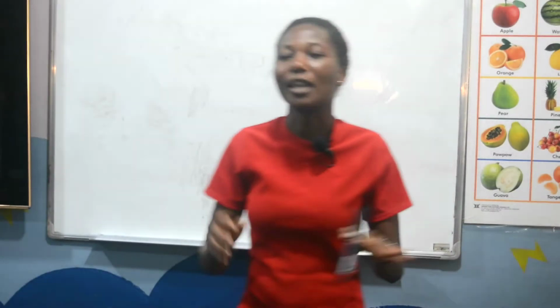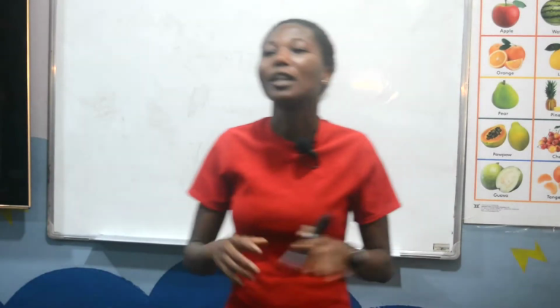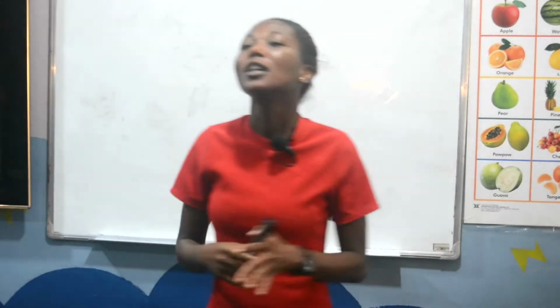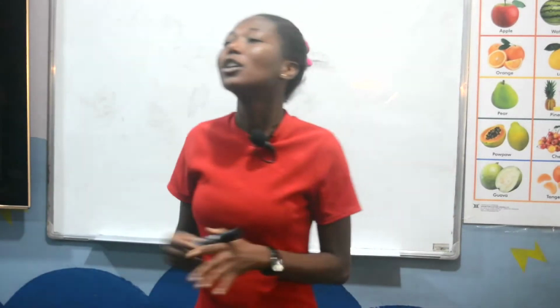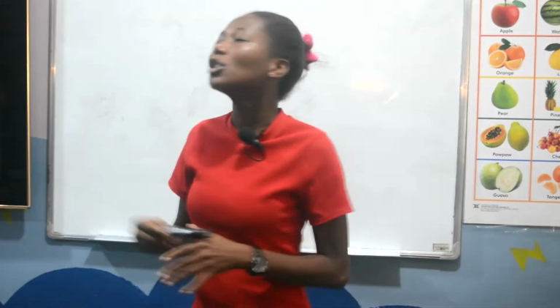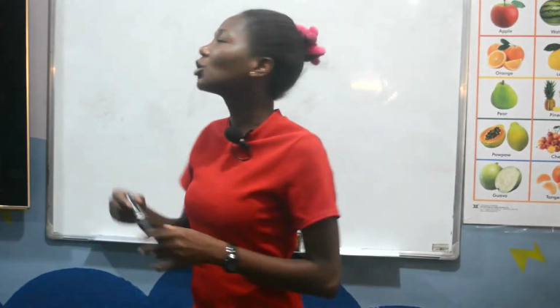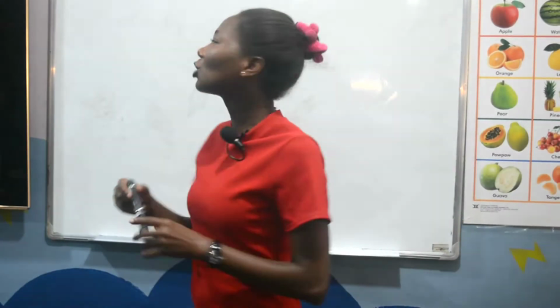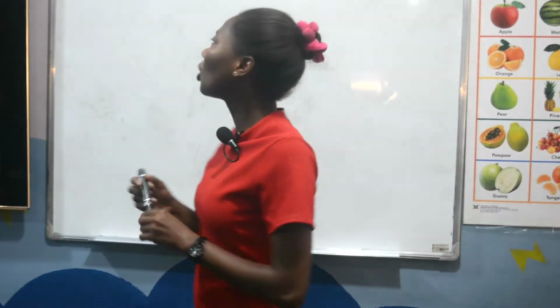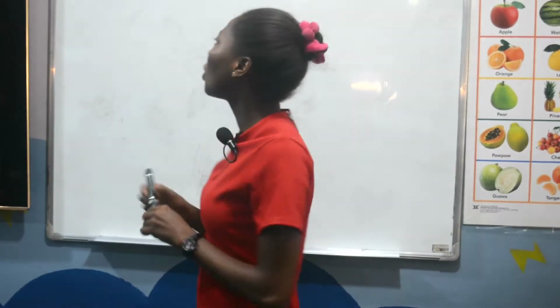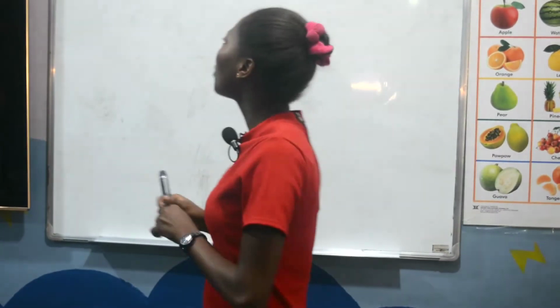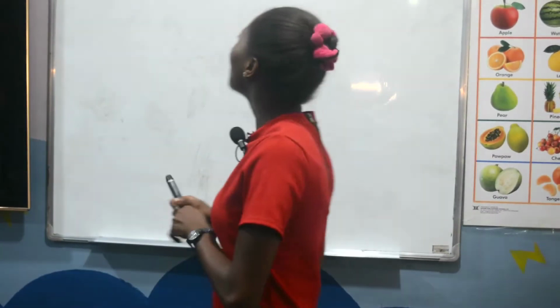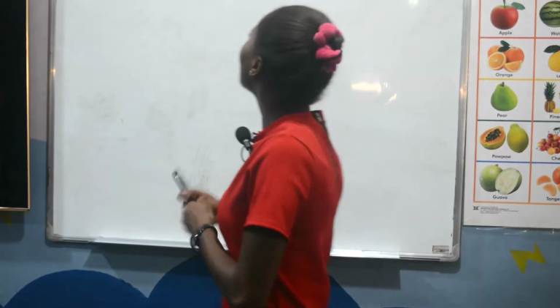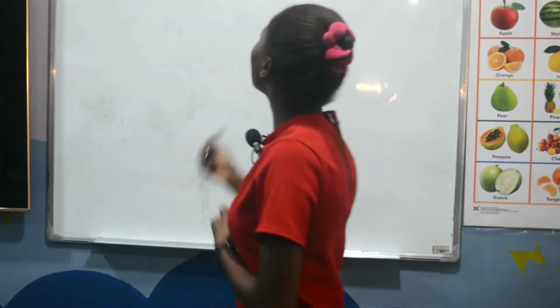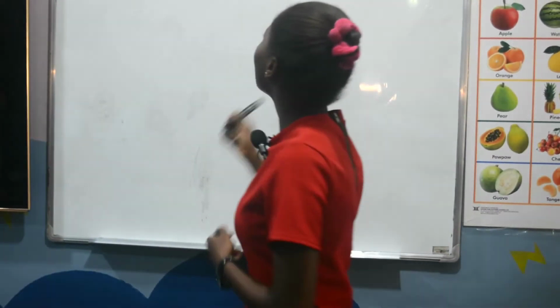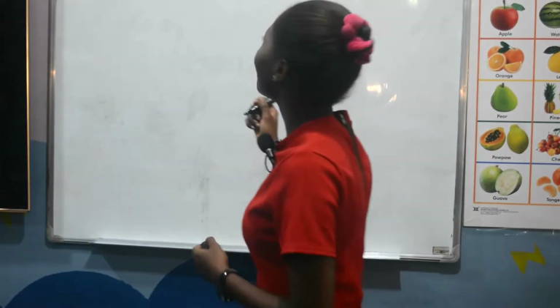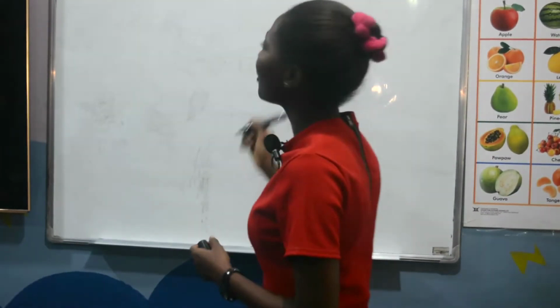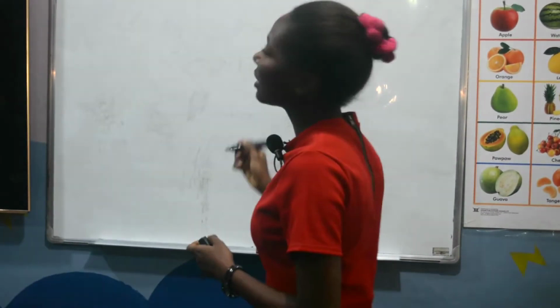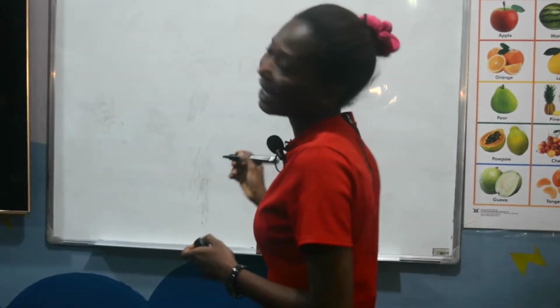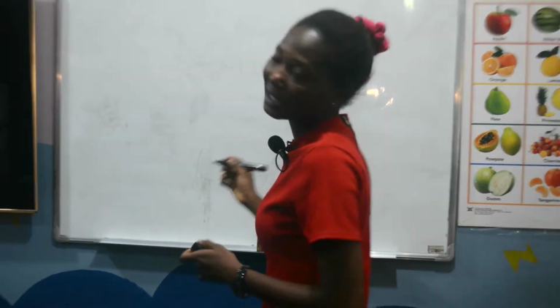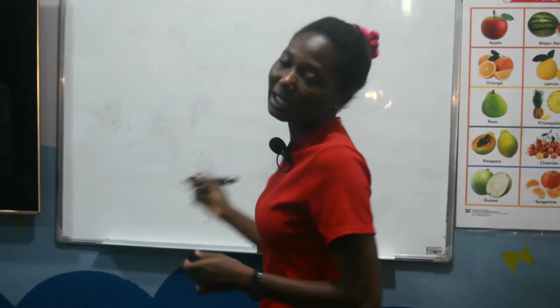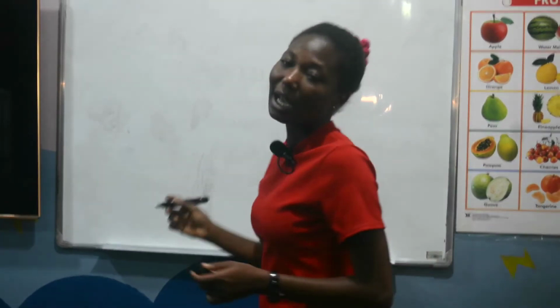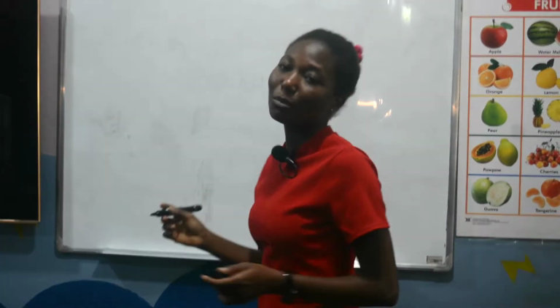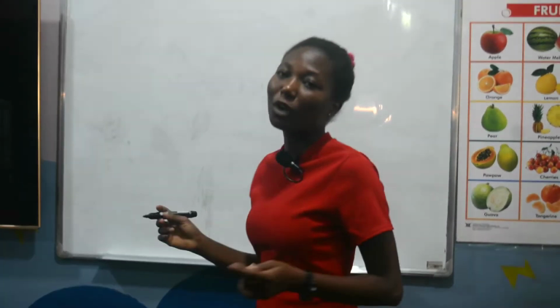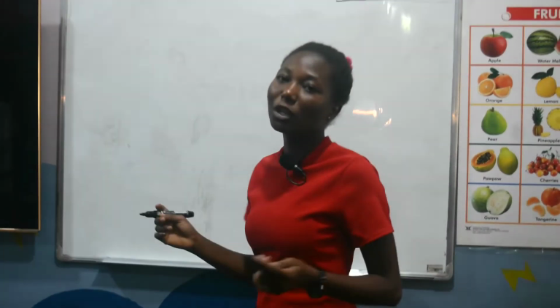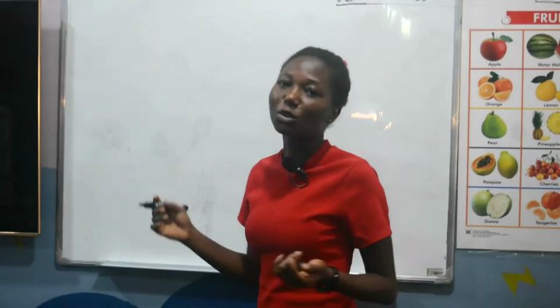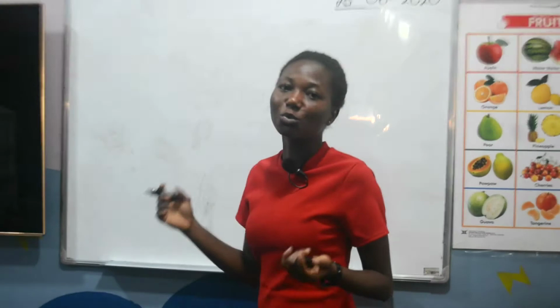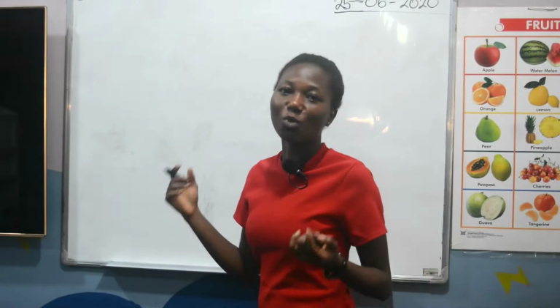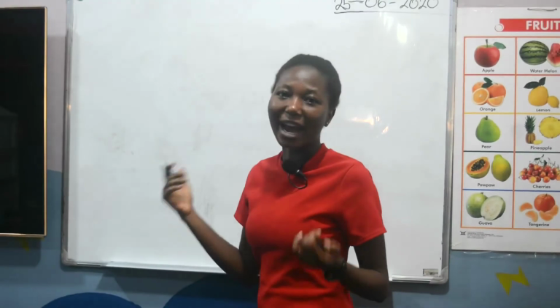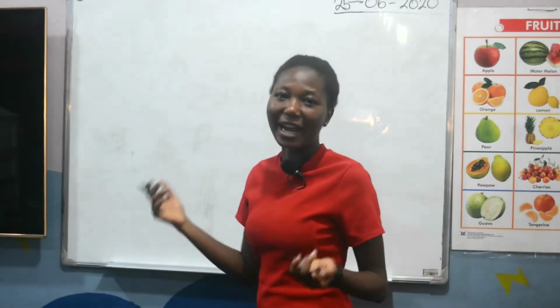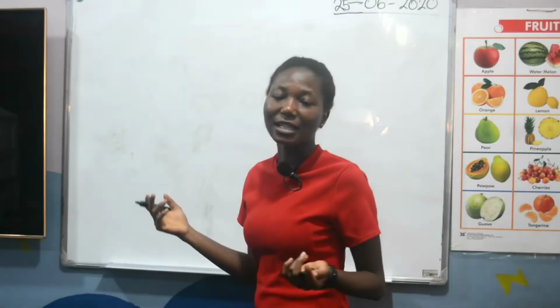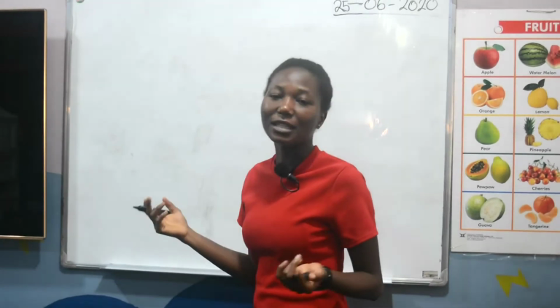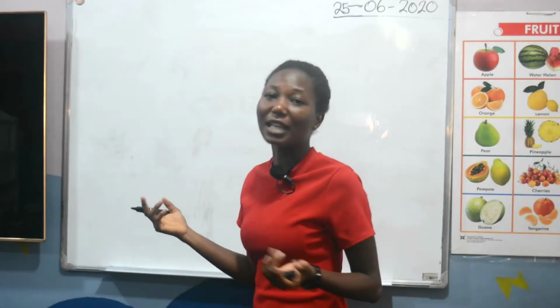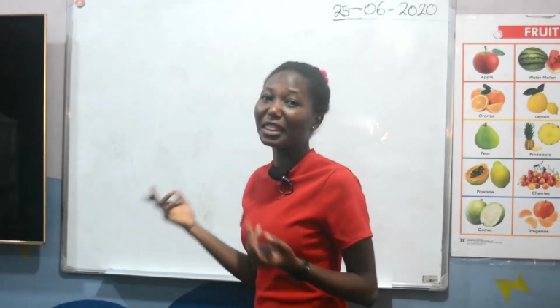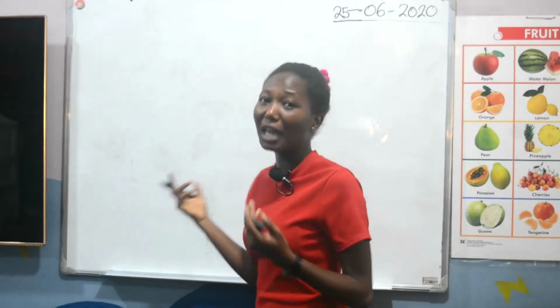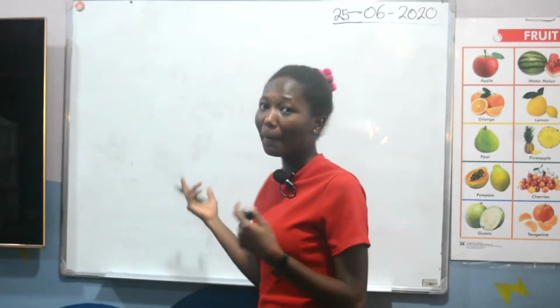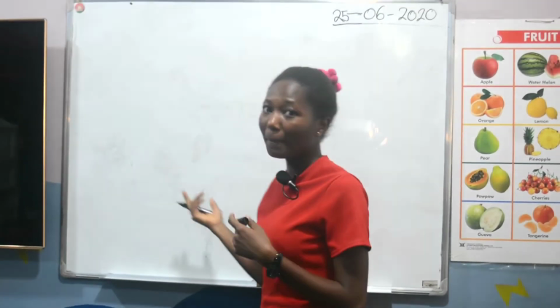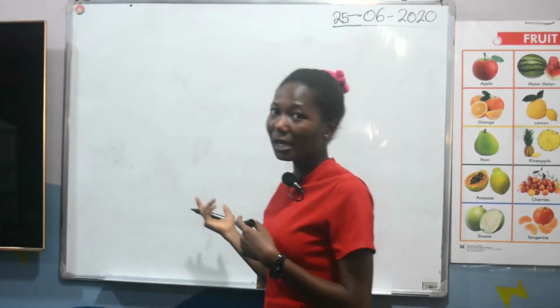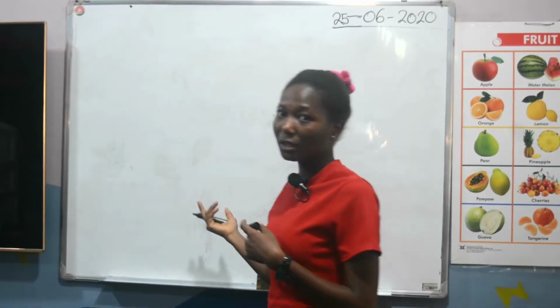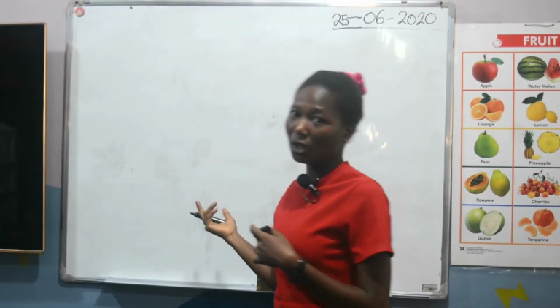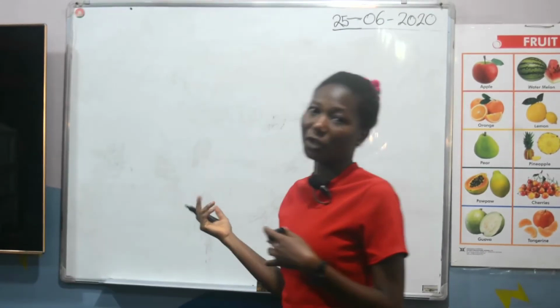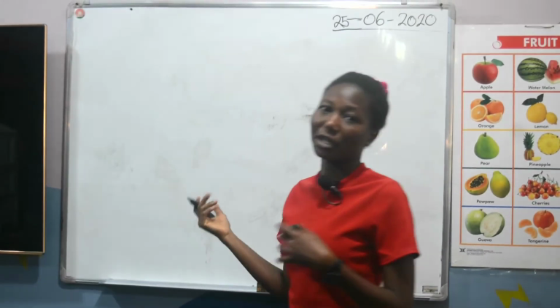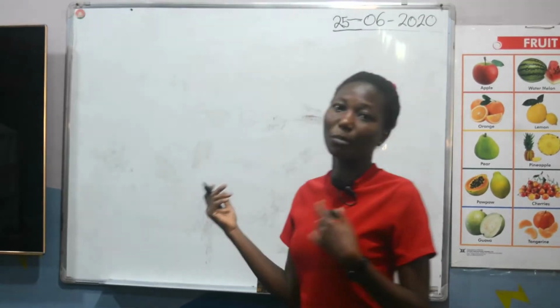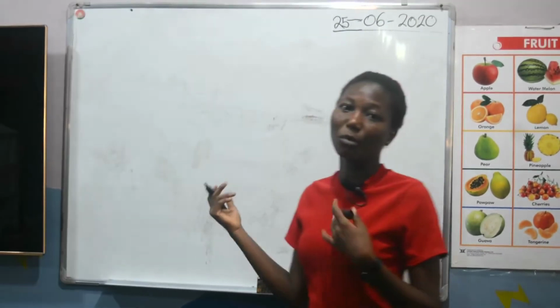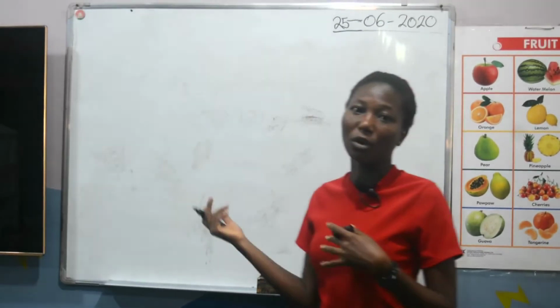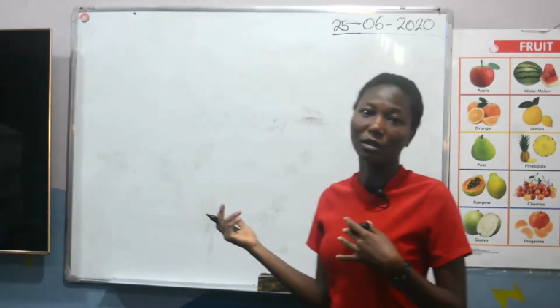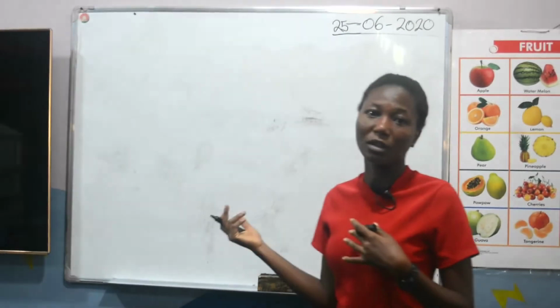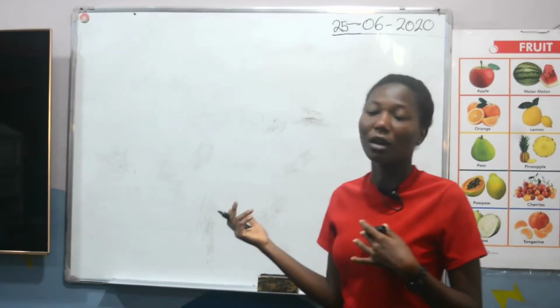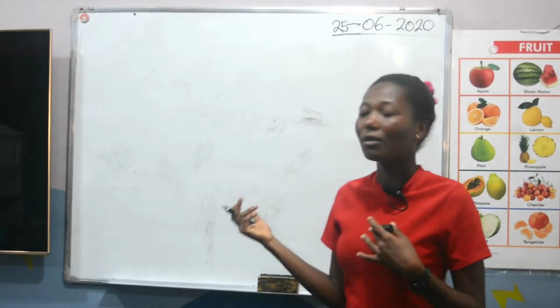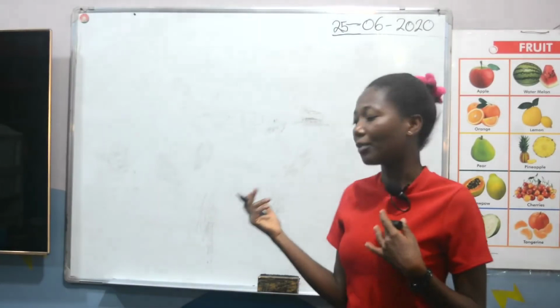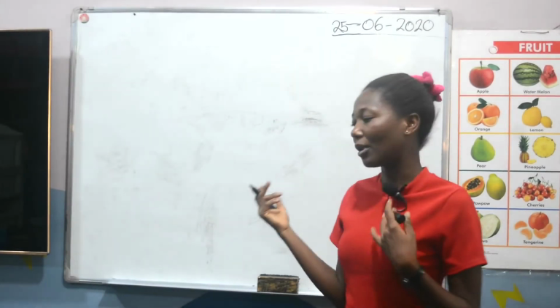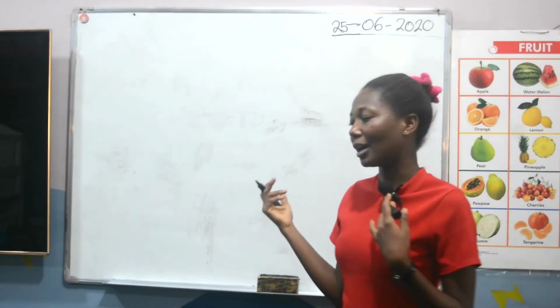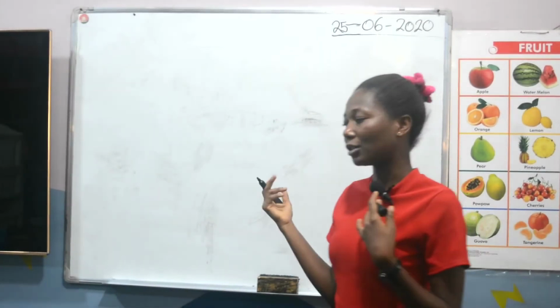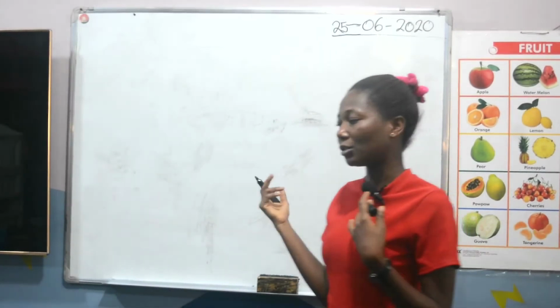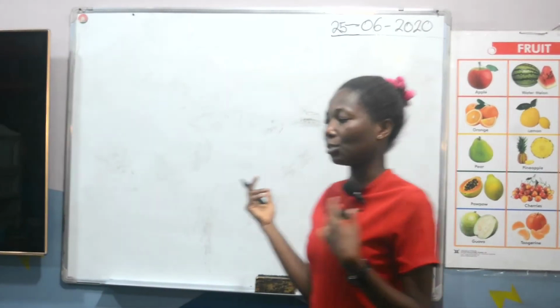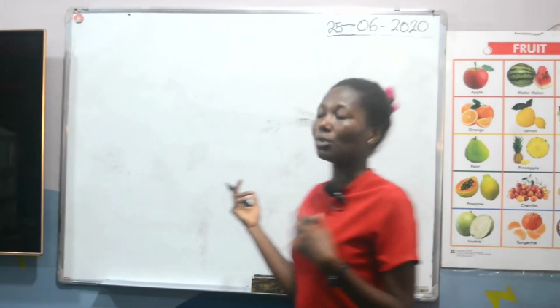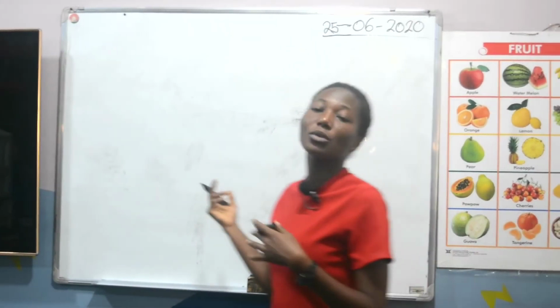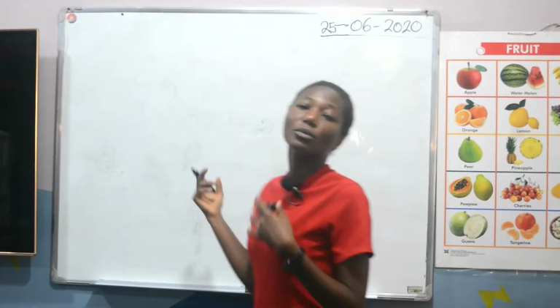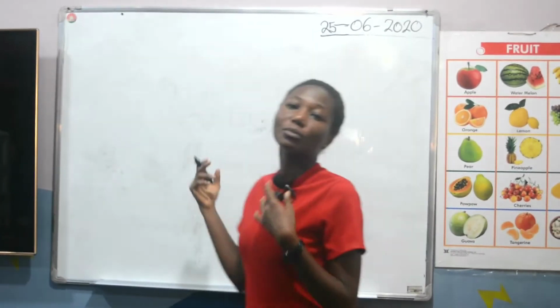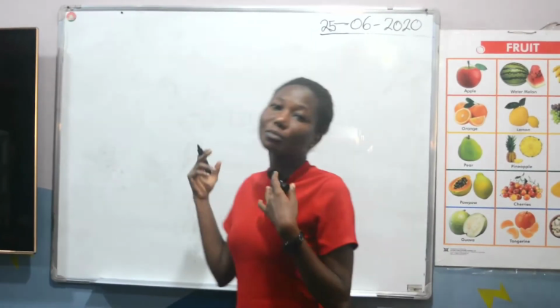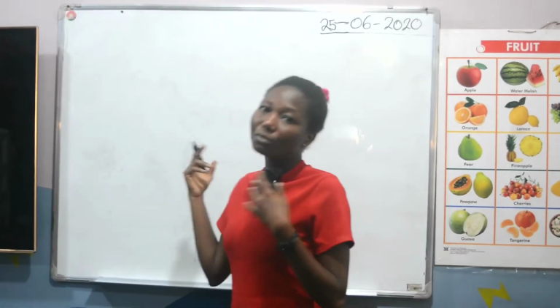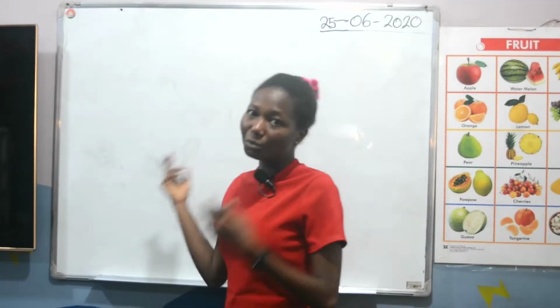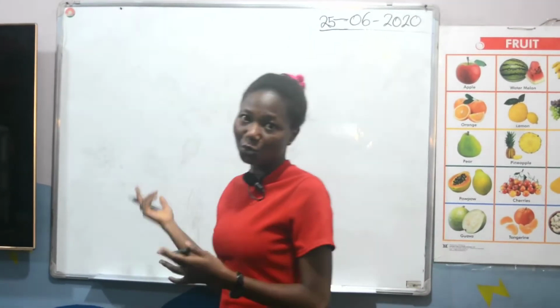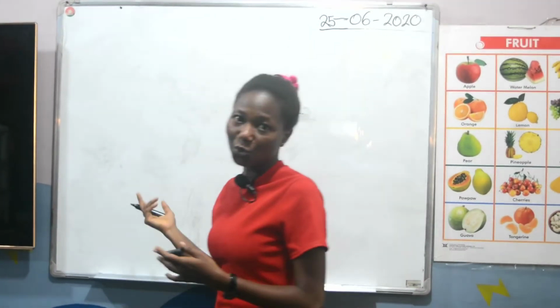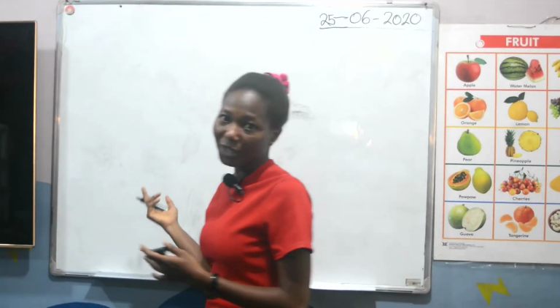So before we start with today's lesson, I'm going to write the numbers on the board for us to read.